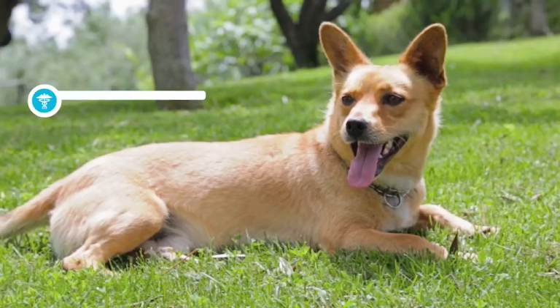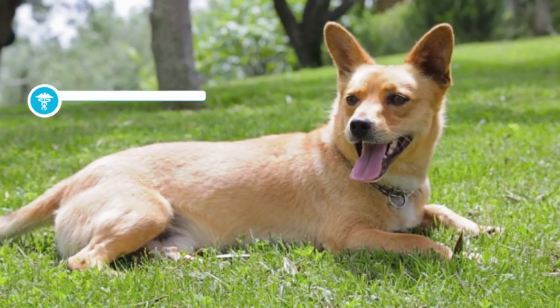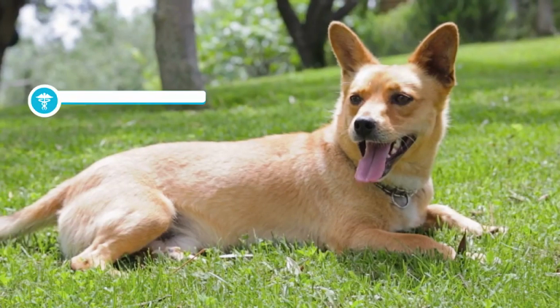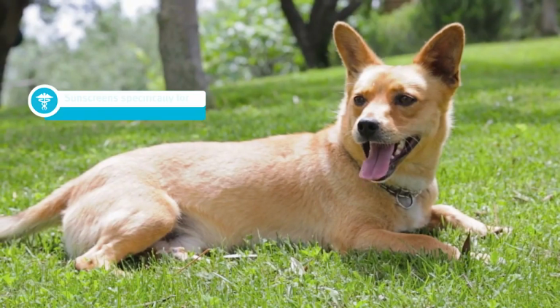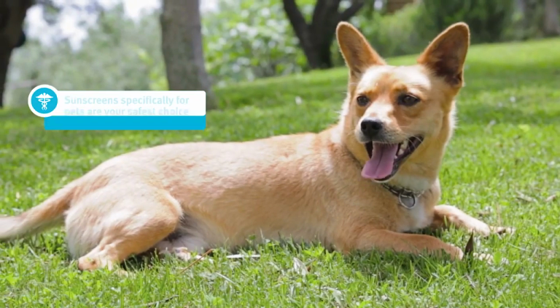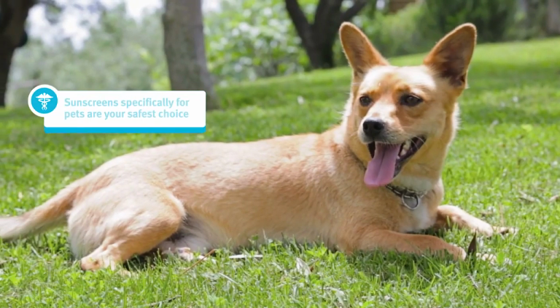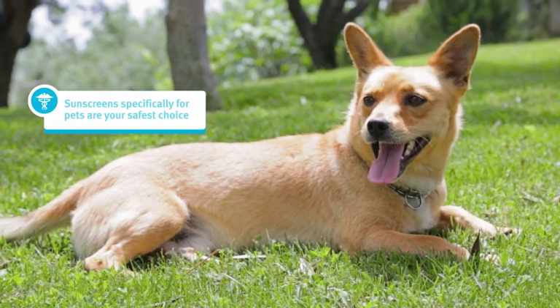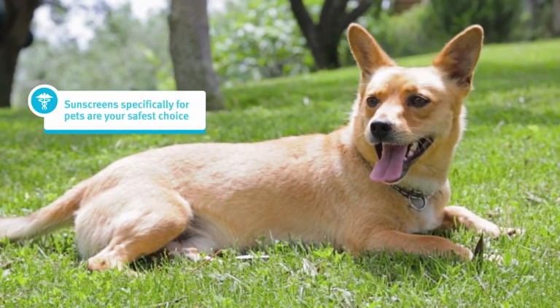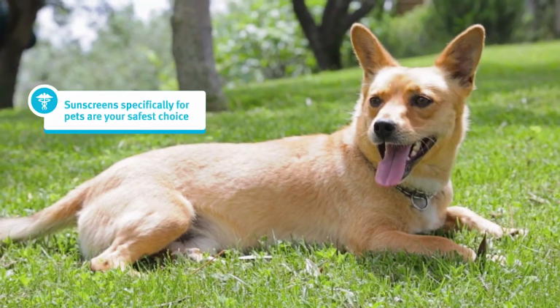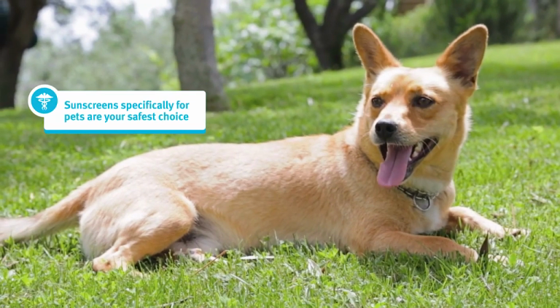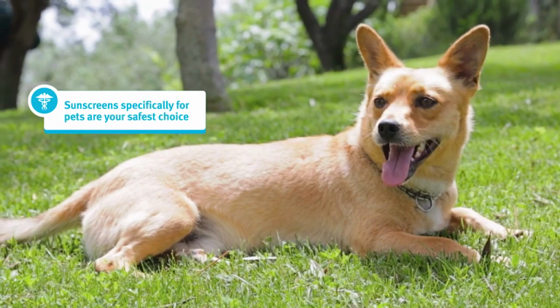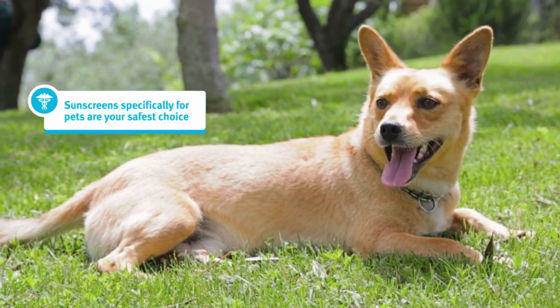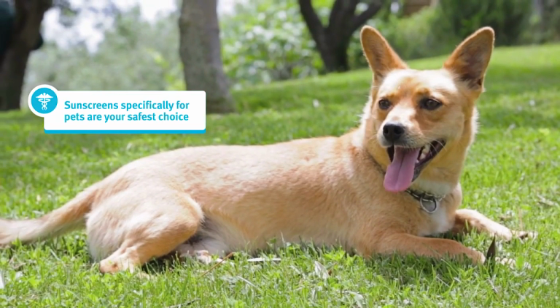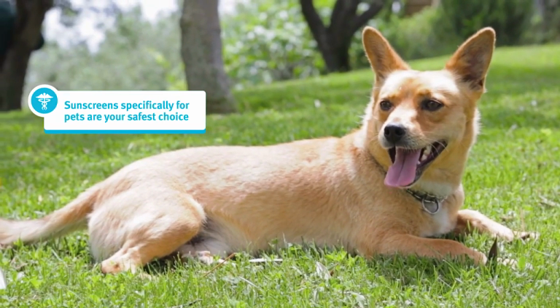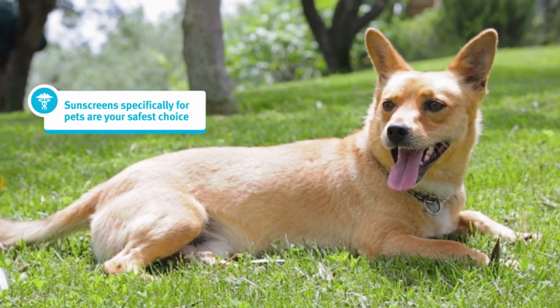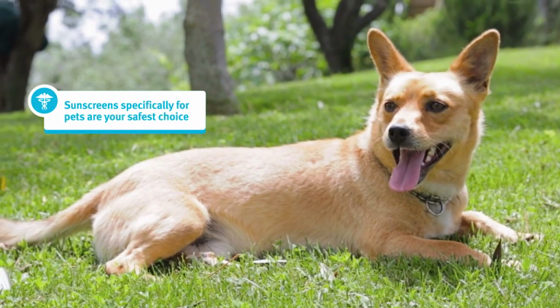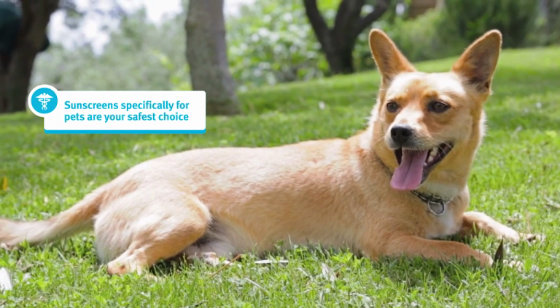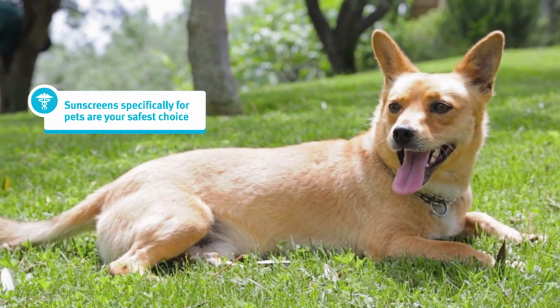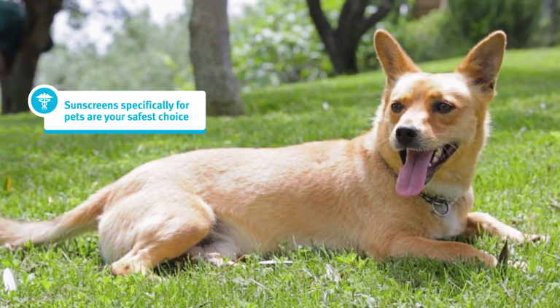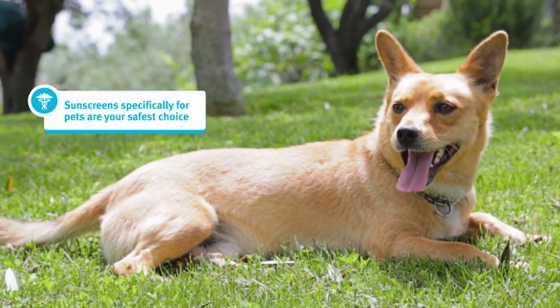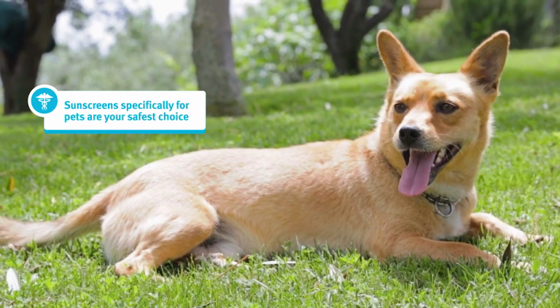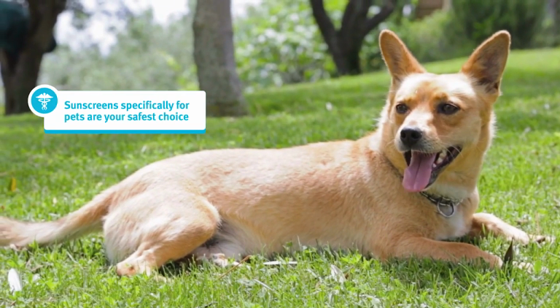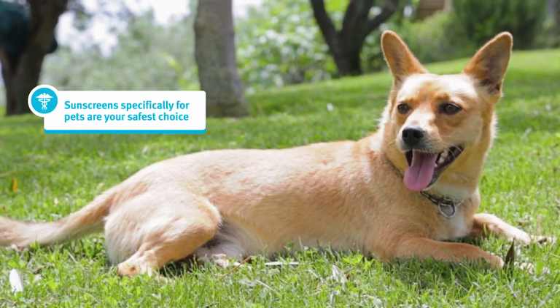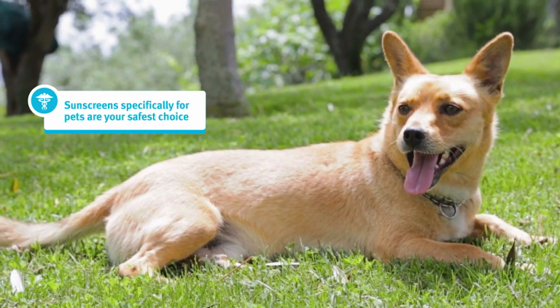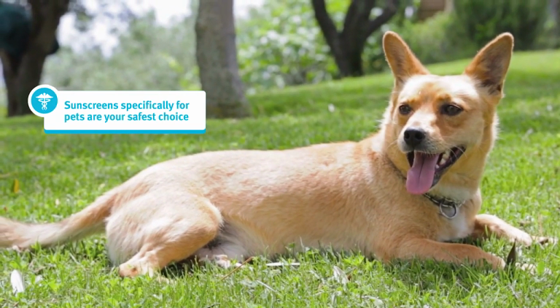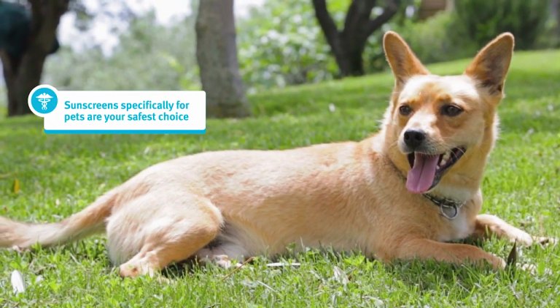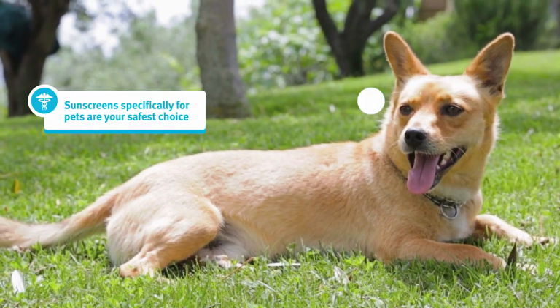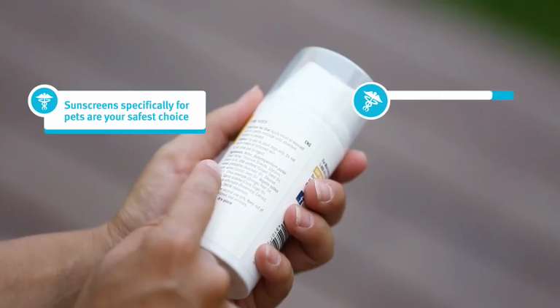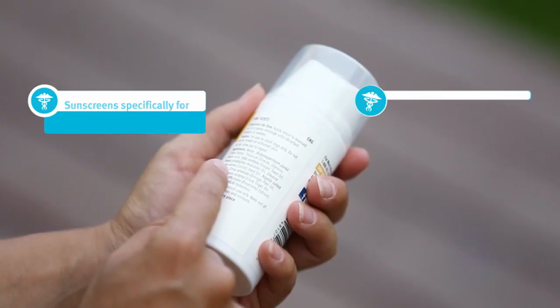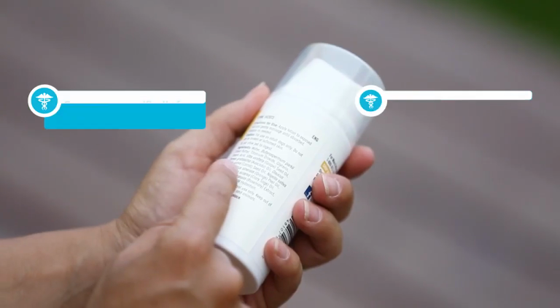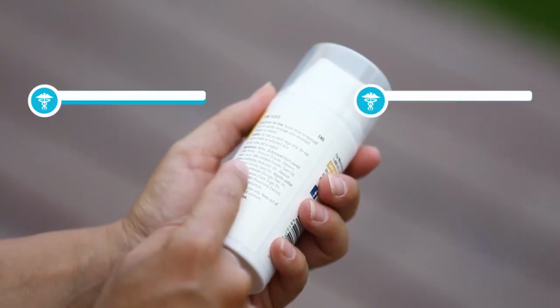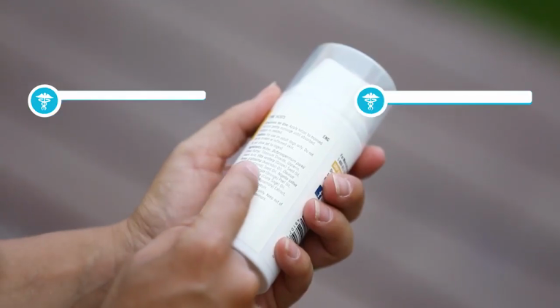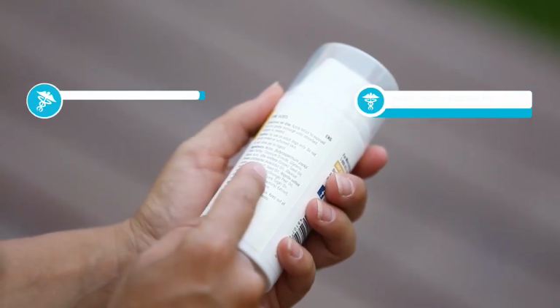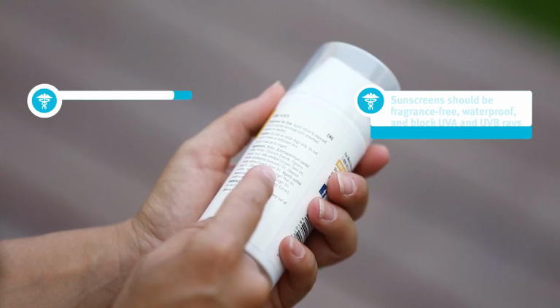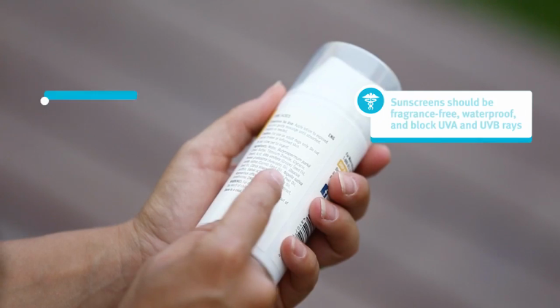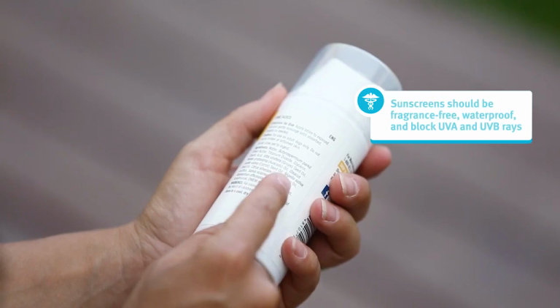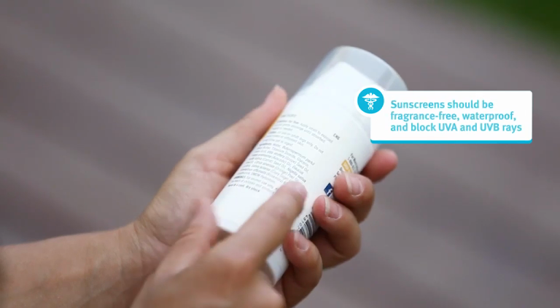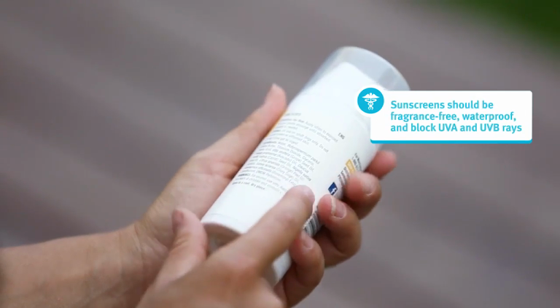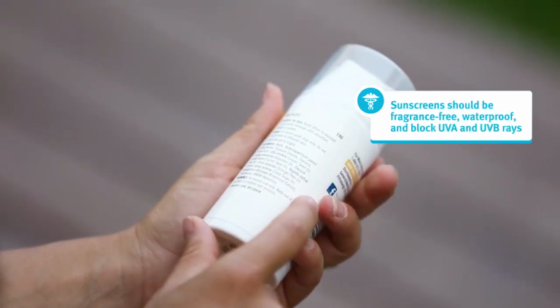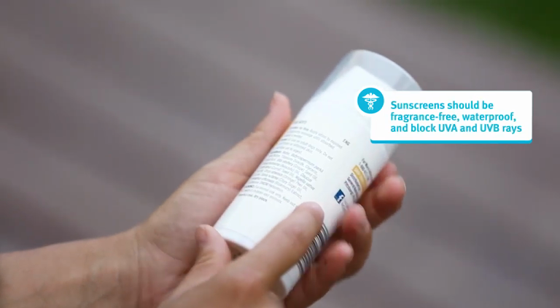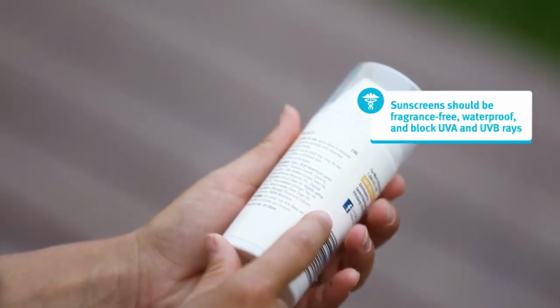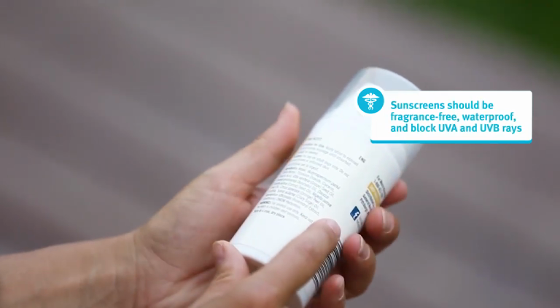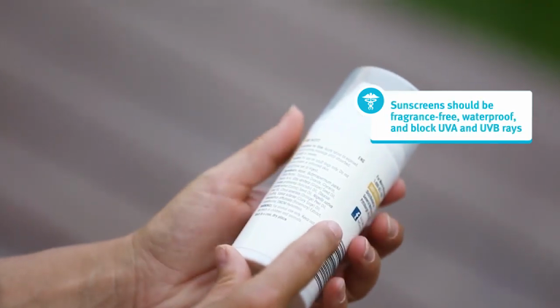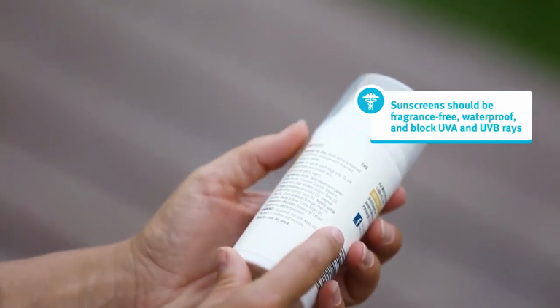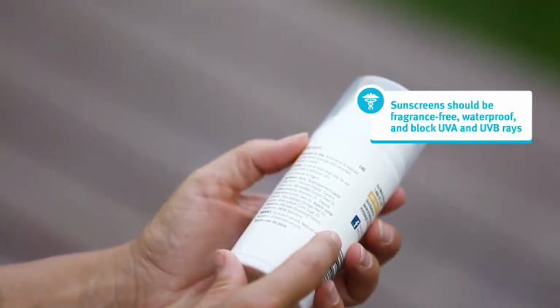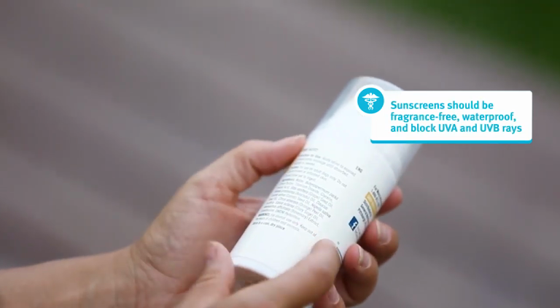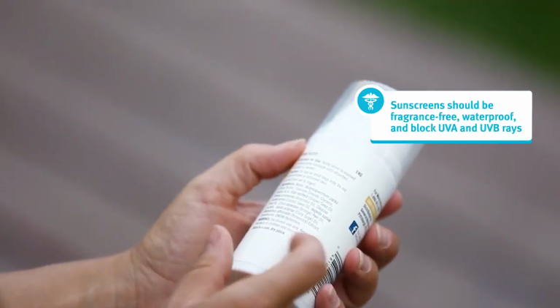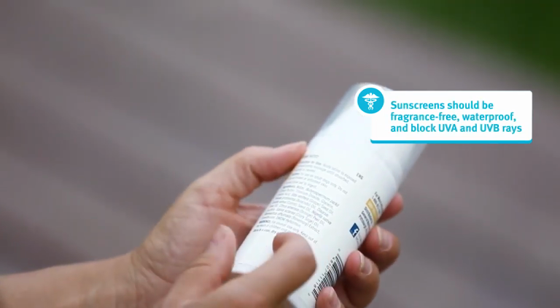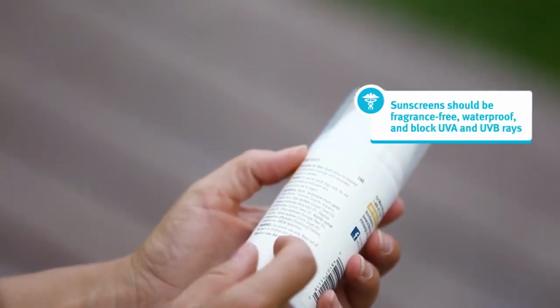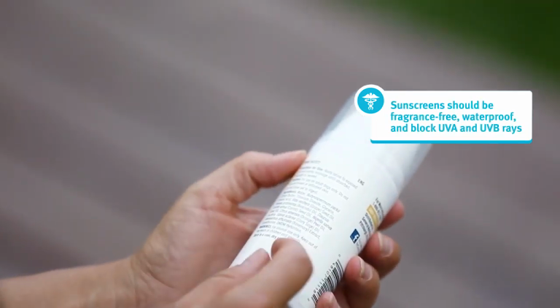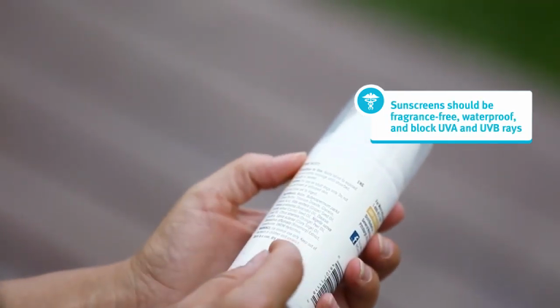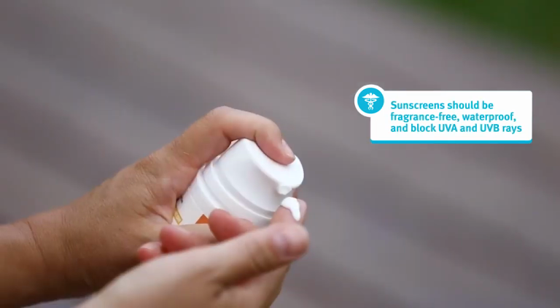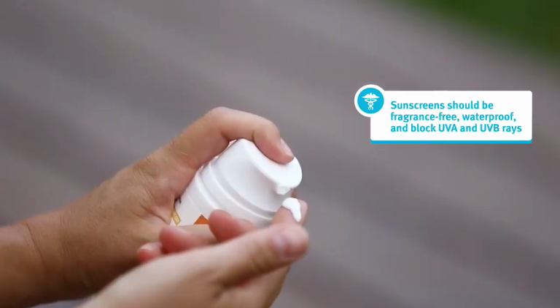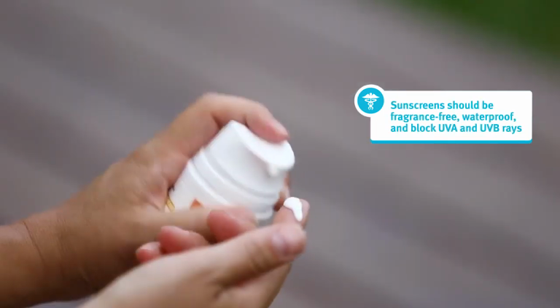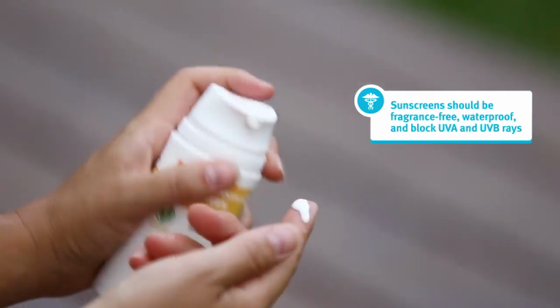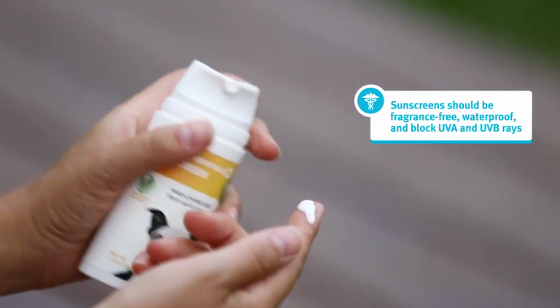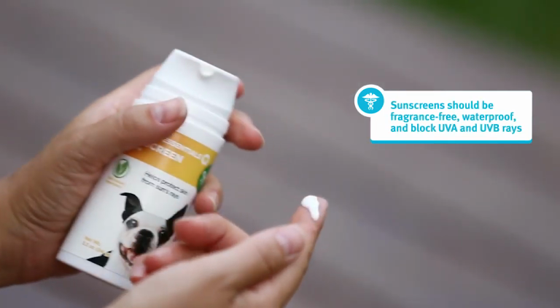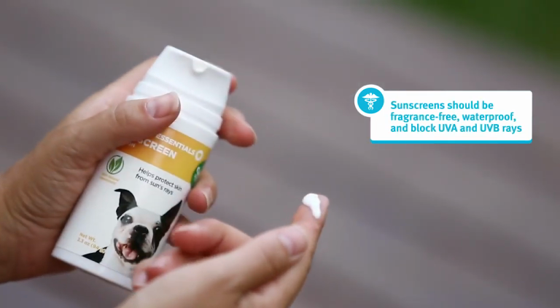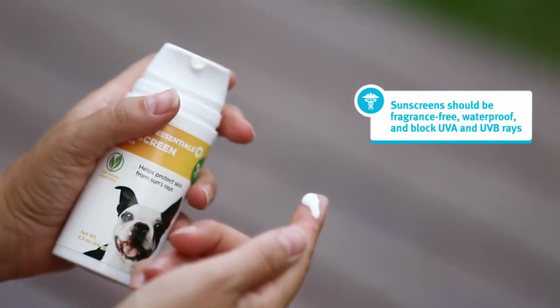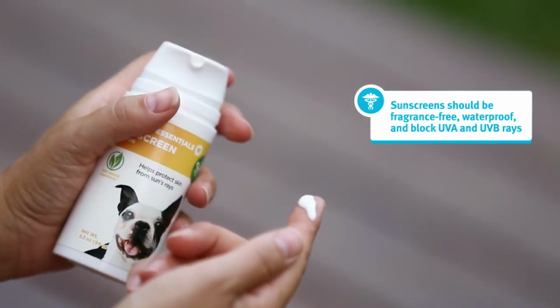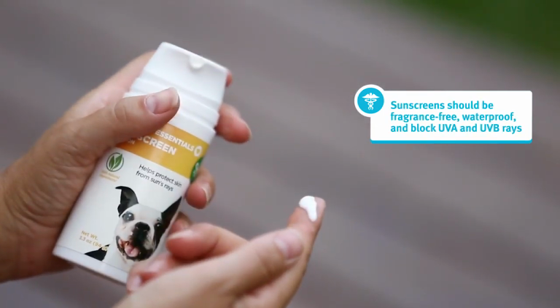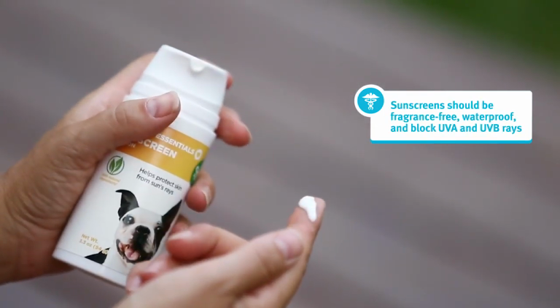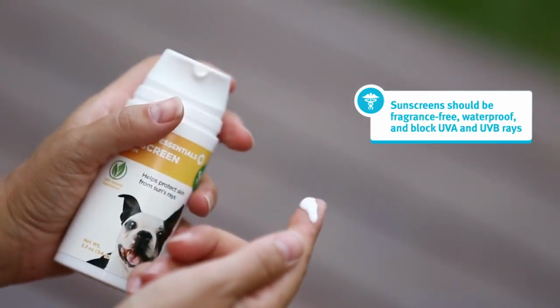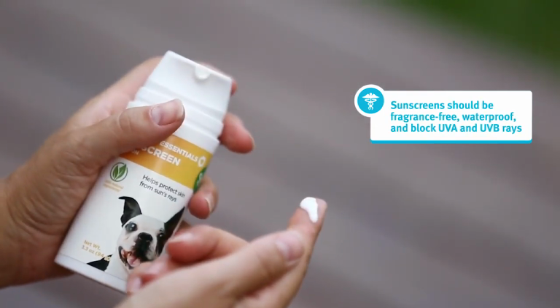Sunscreens made specifically for pets are your safest choice. They should be fragrance-free, waterproof, and block both UVA and UVB rays.